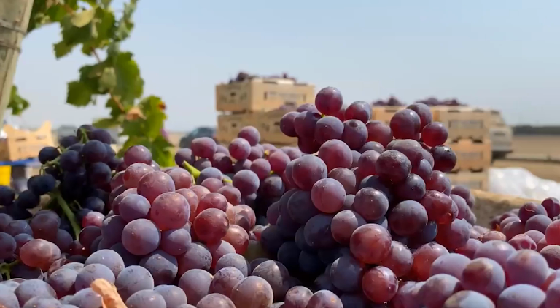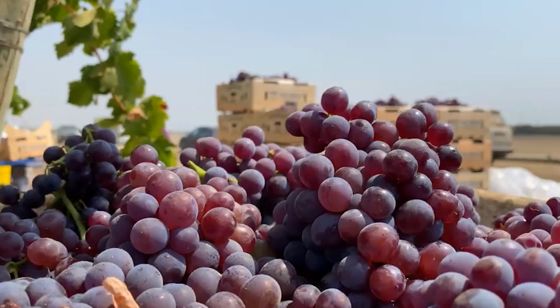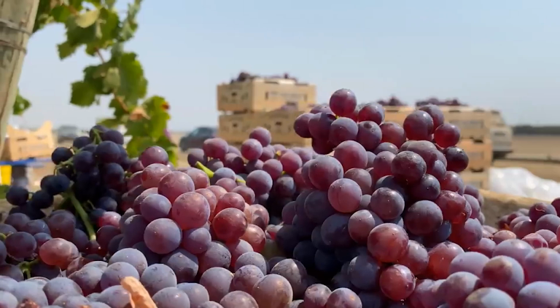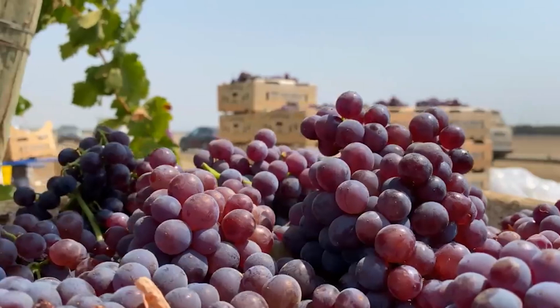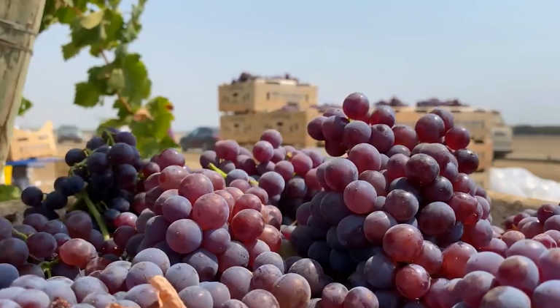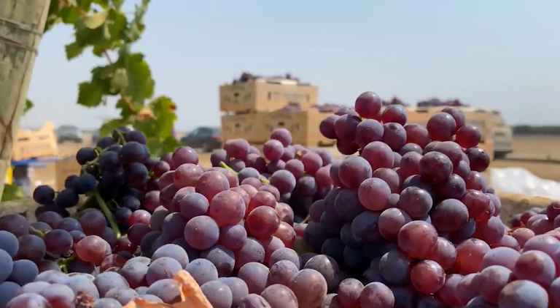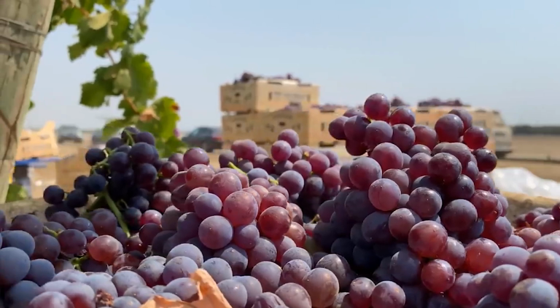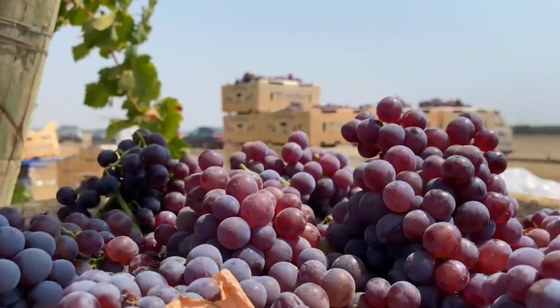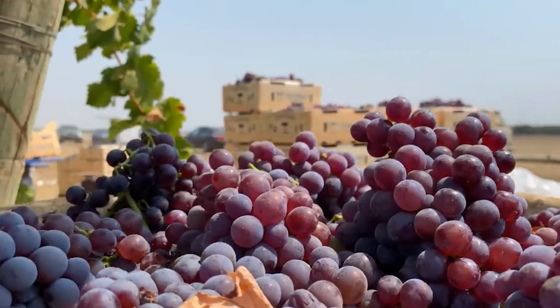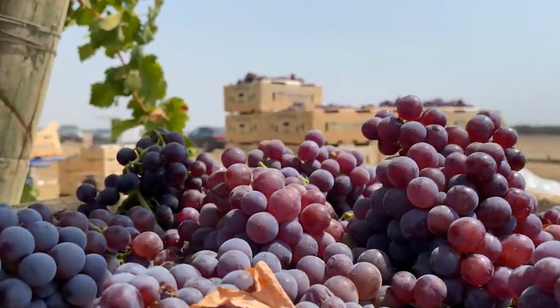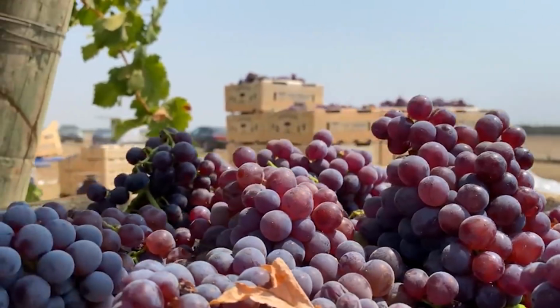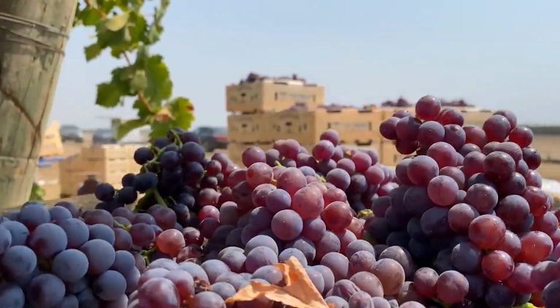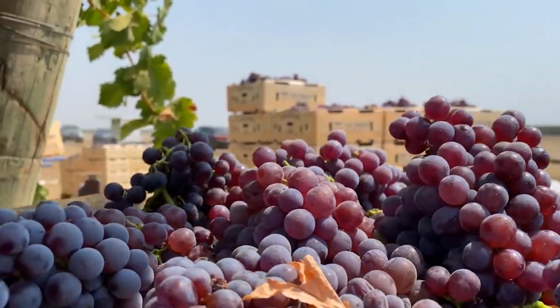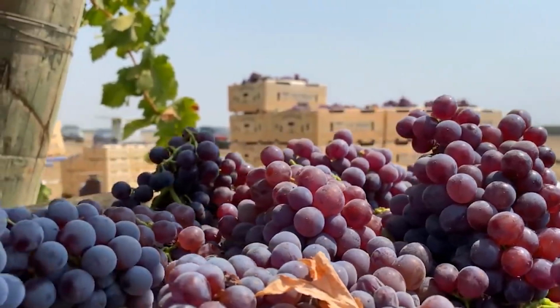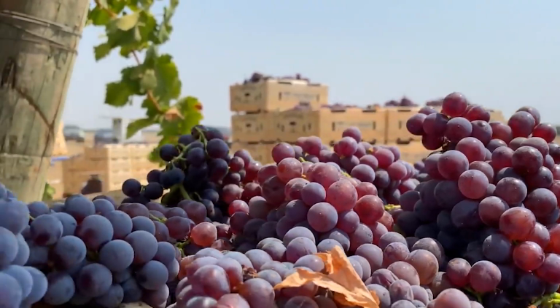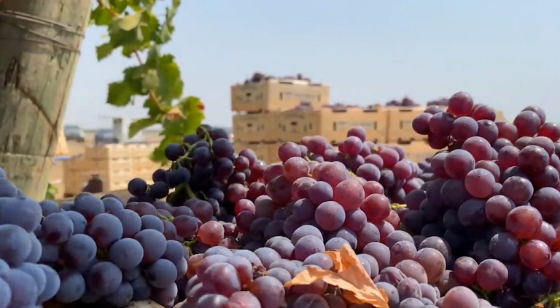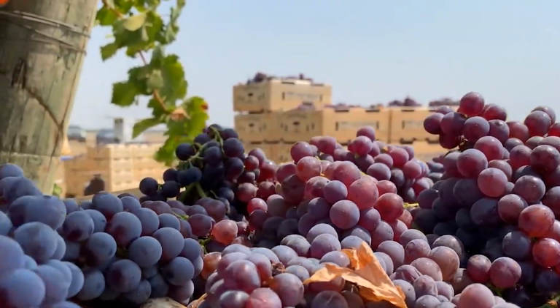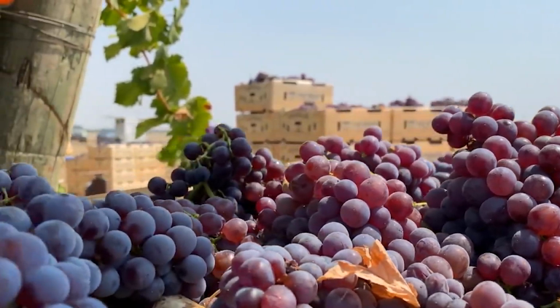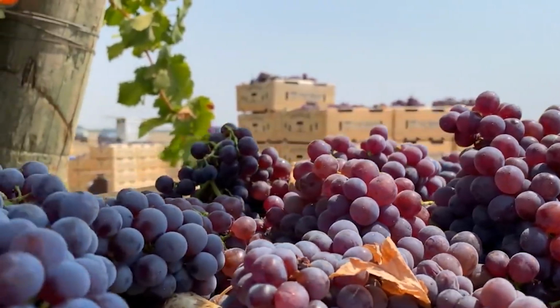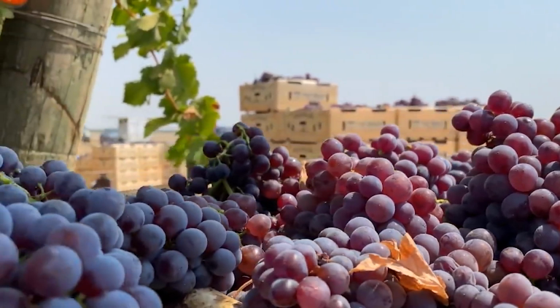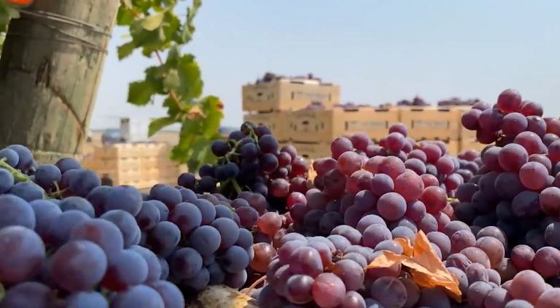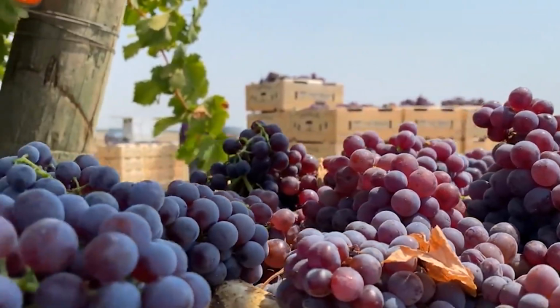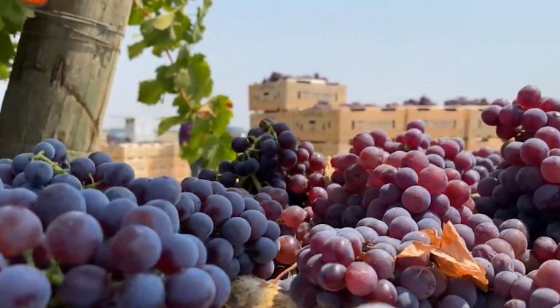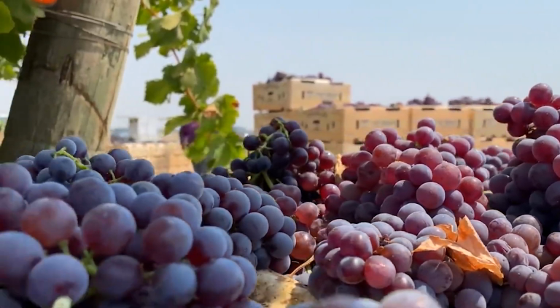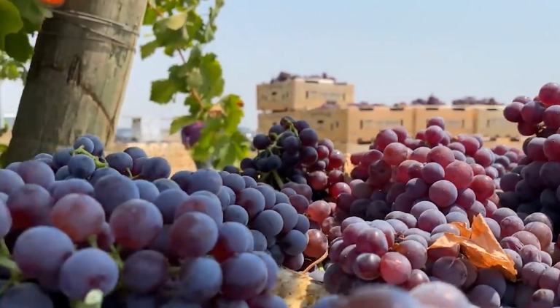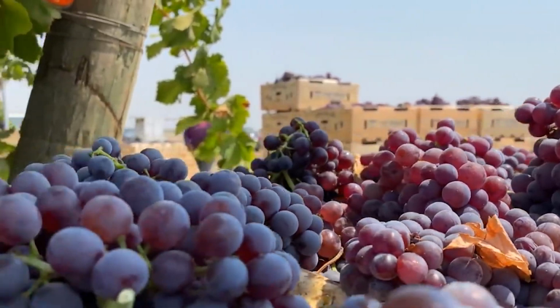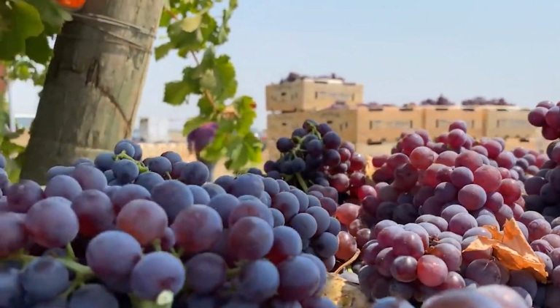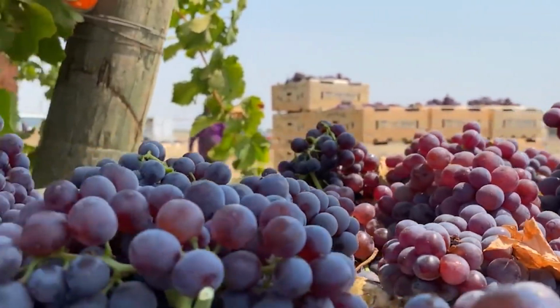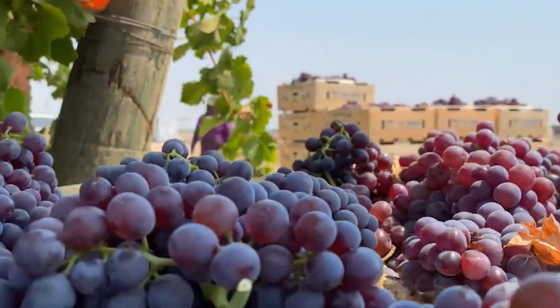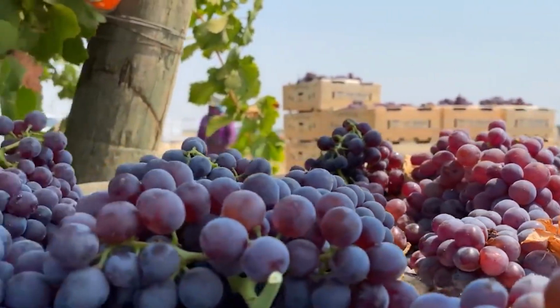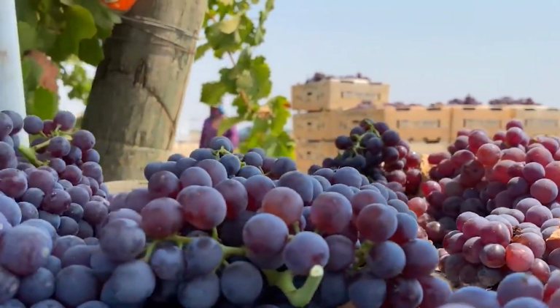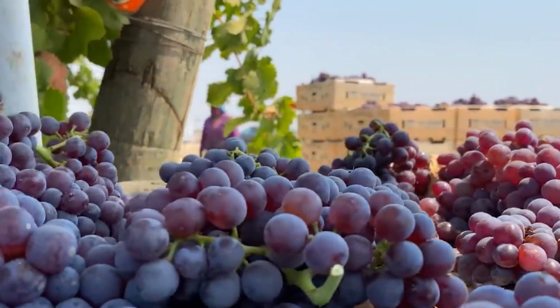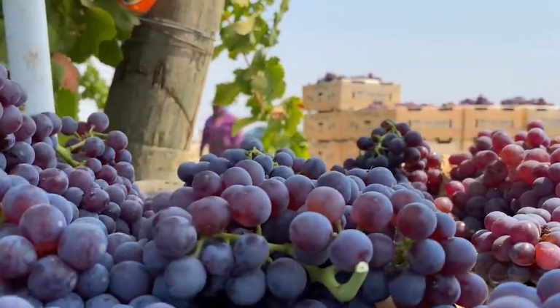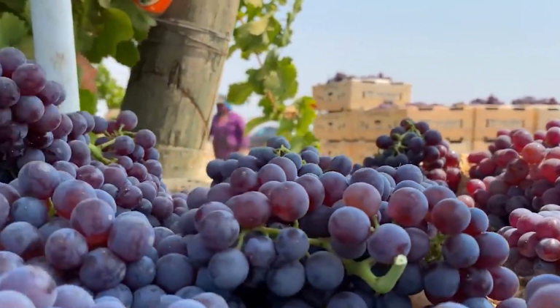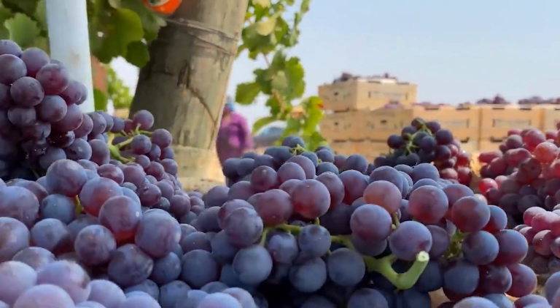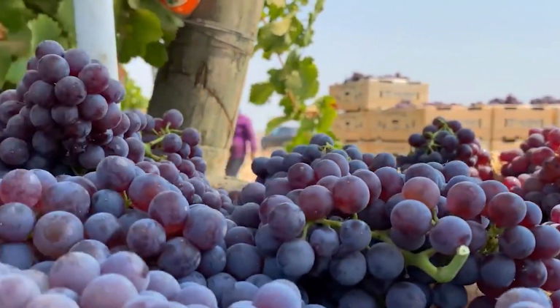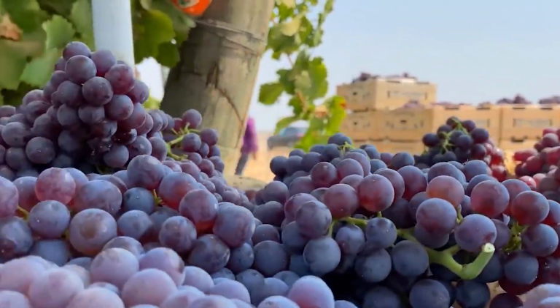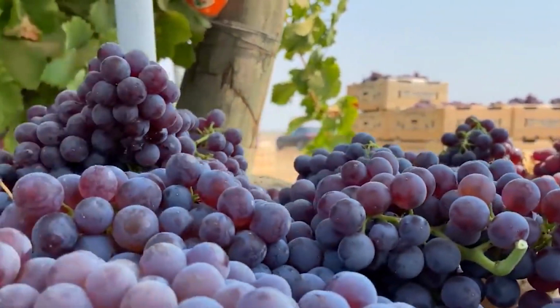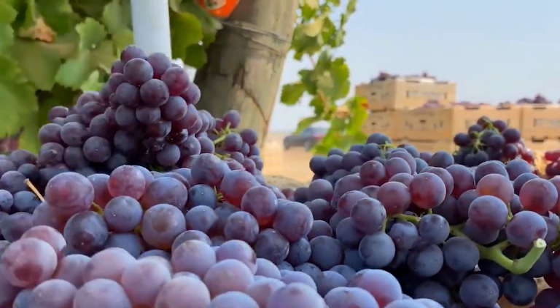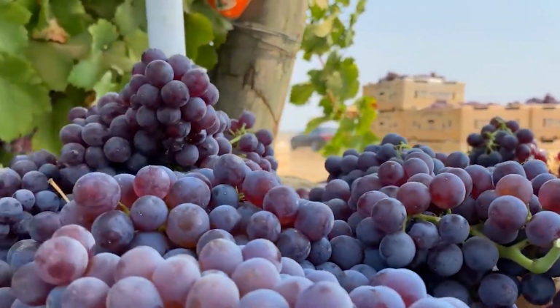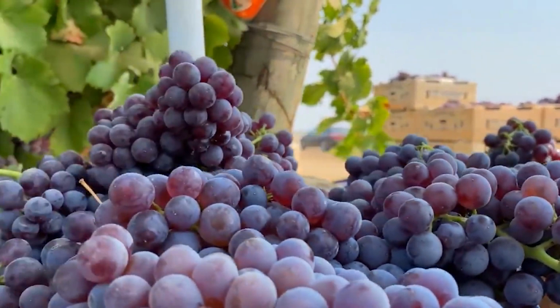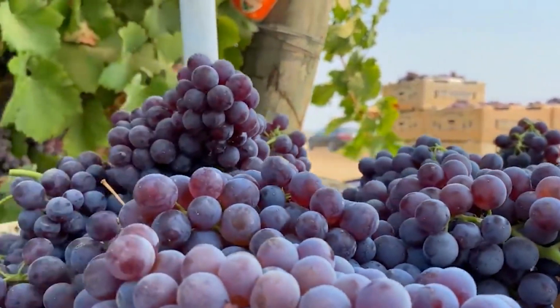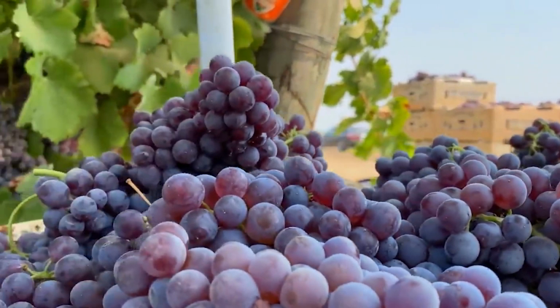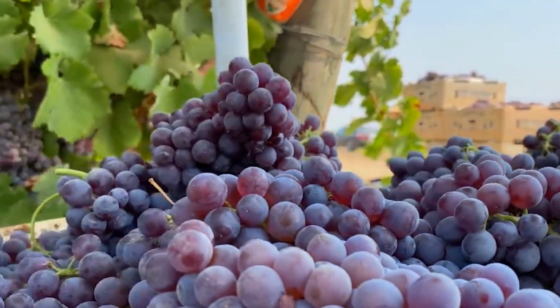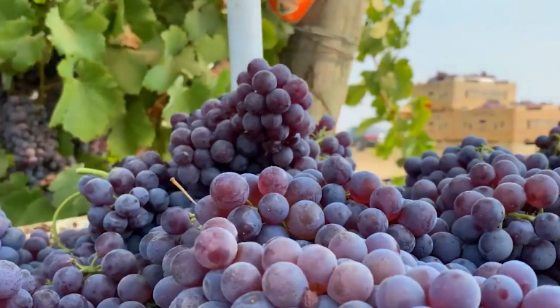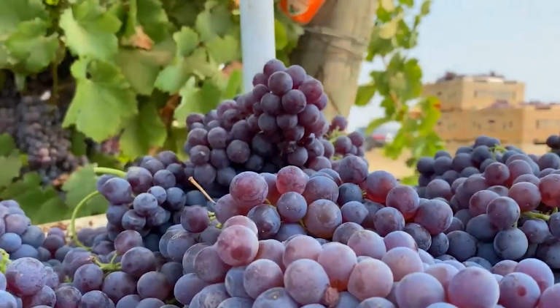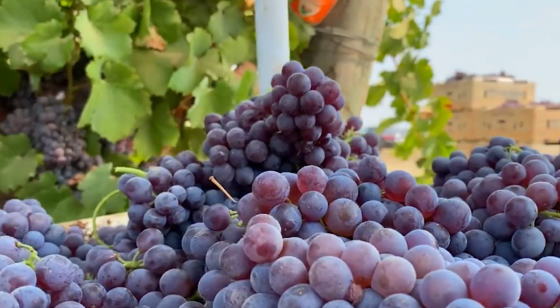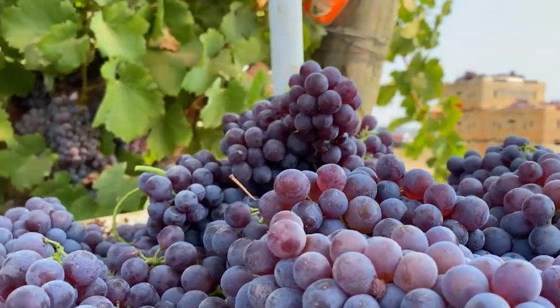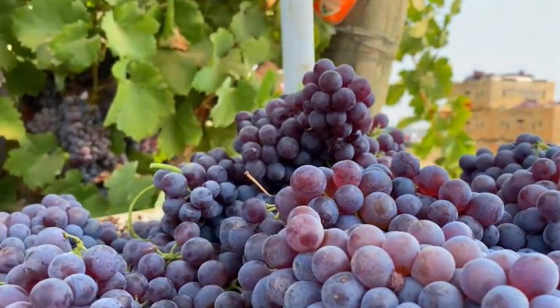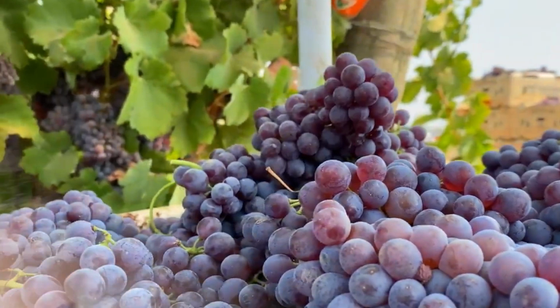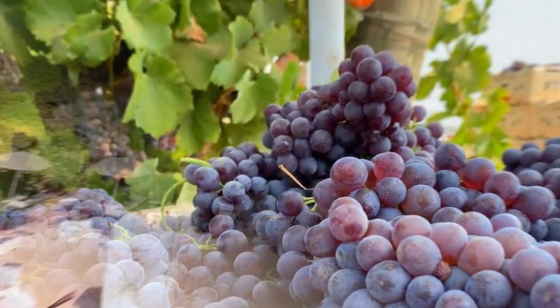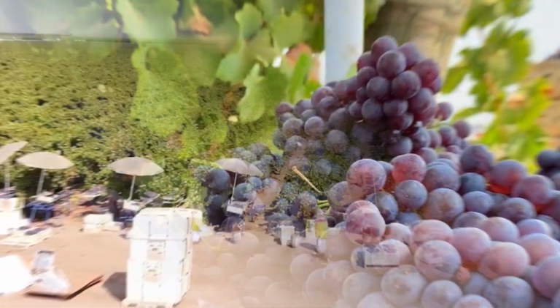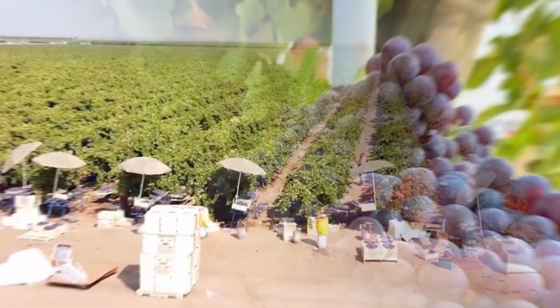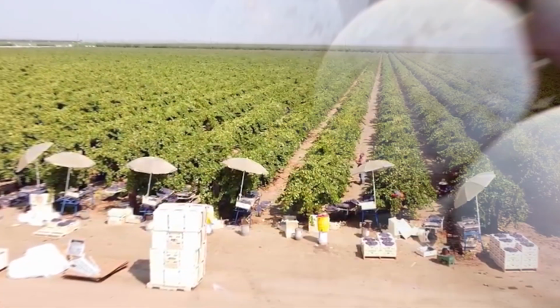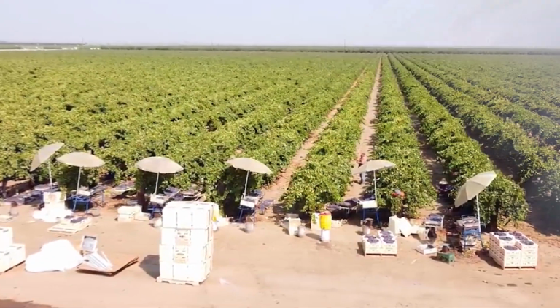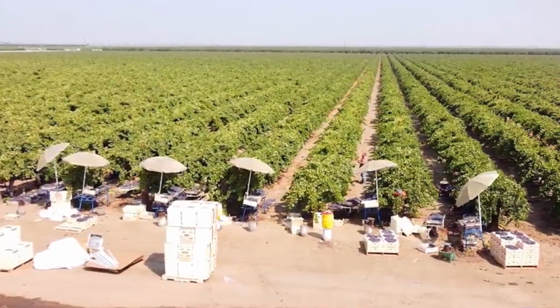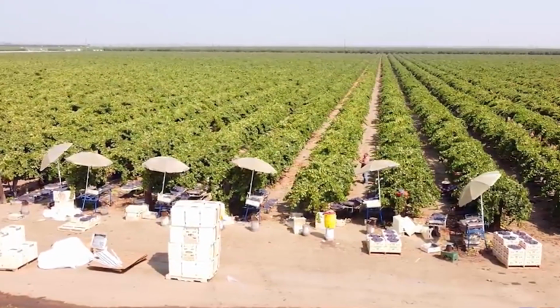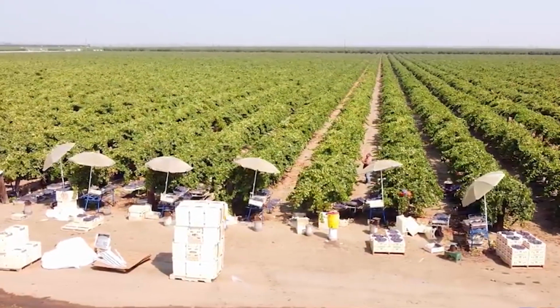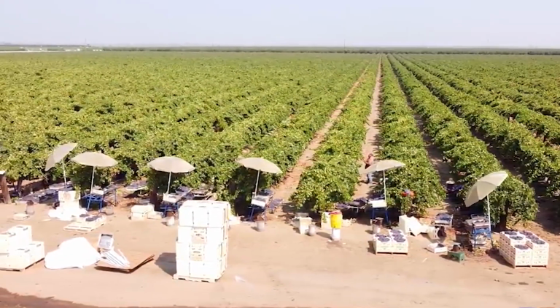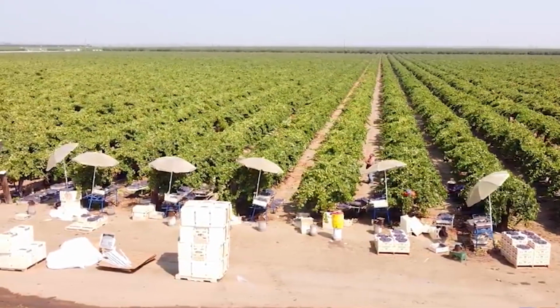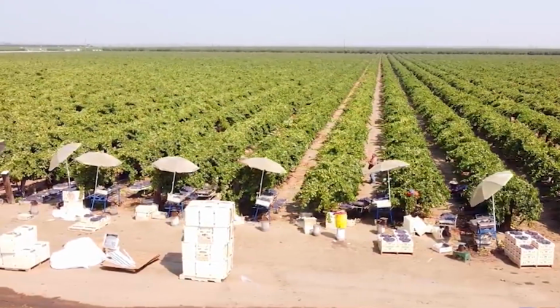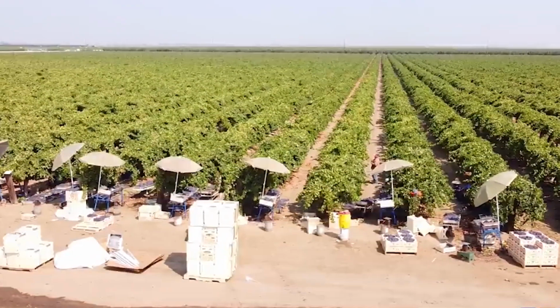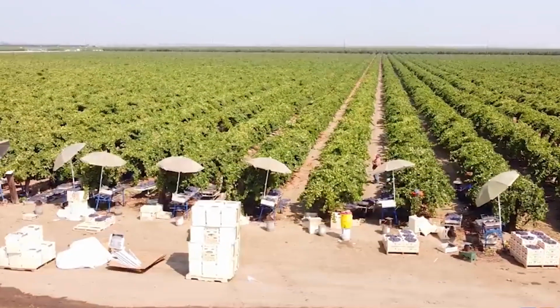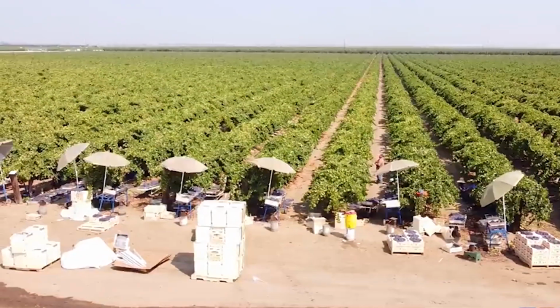Hello, my friends. Today we'll go to grape farms in the U.S. state of California to see how billions of grapes here are cared for and harvested.